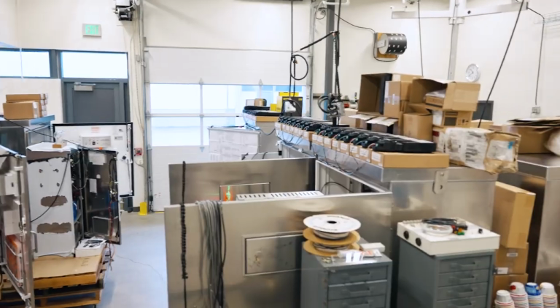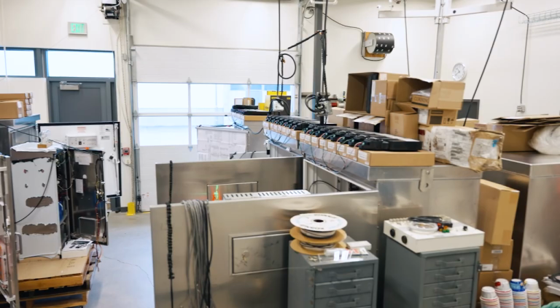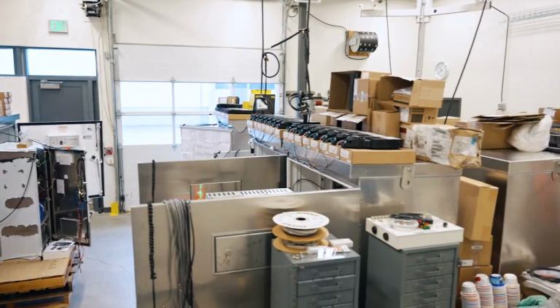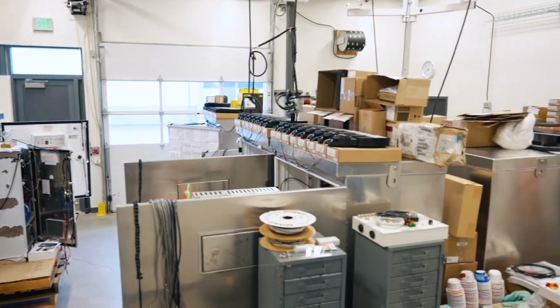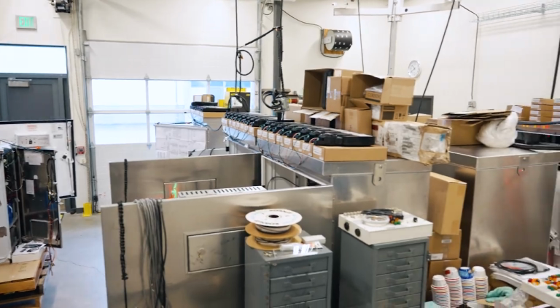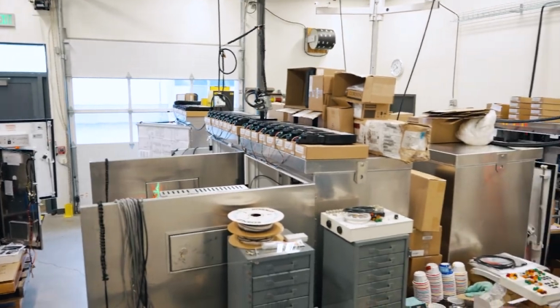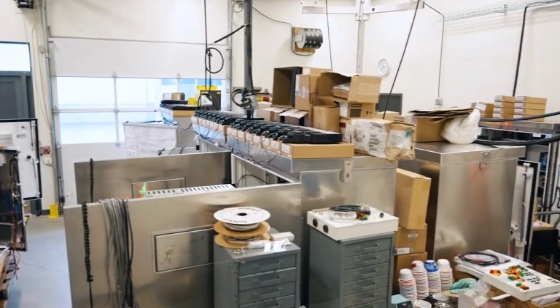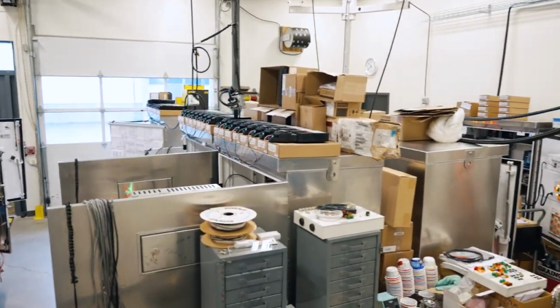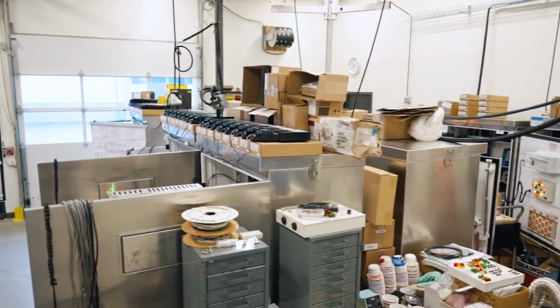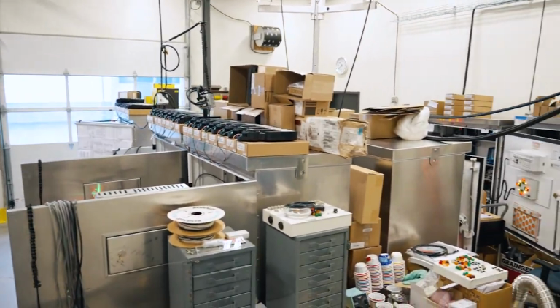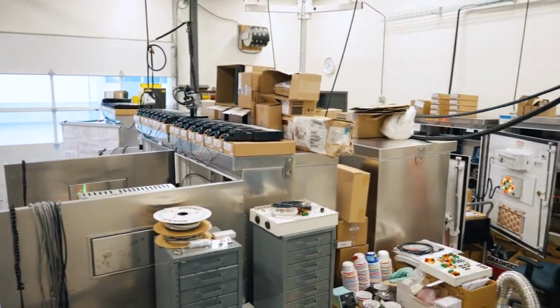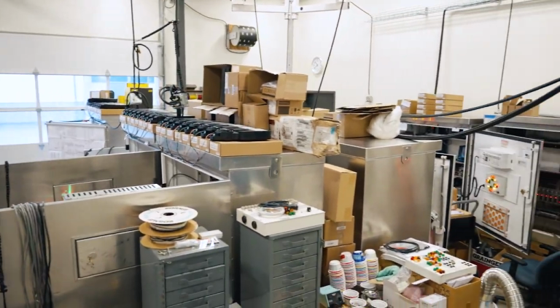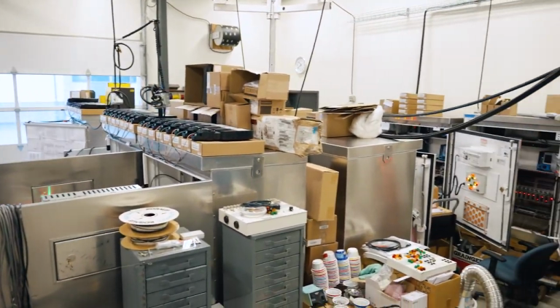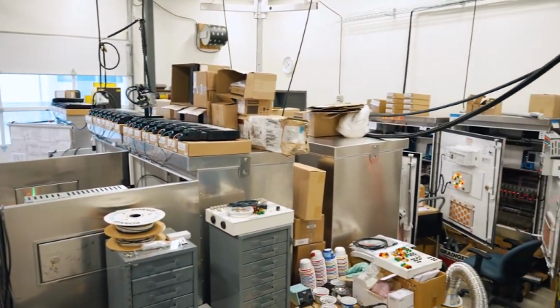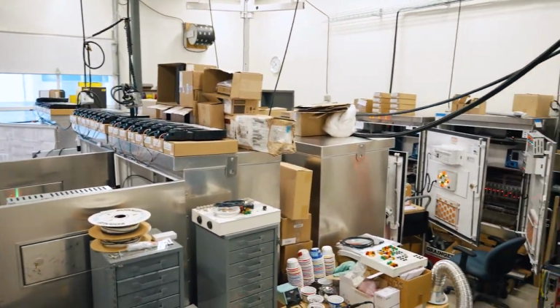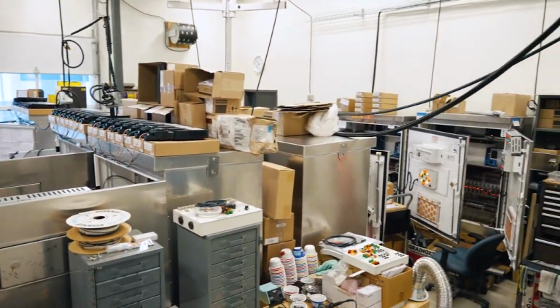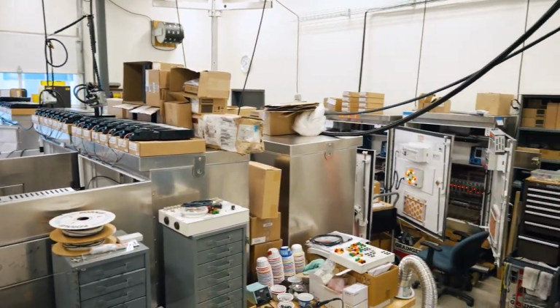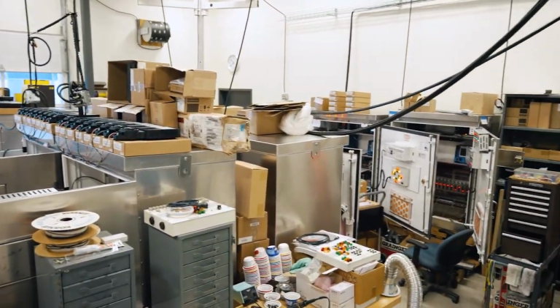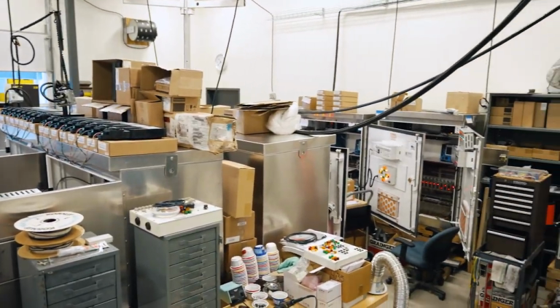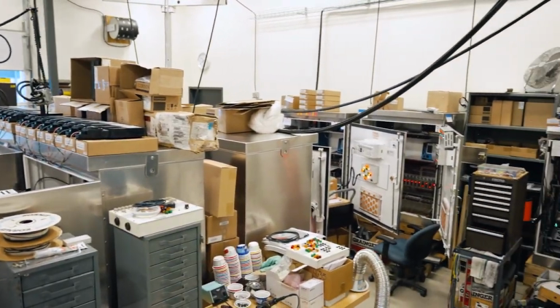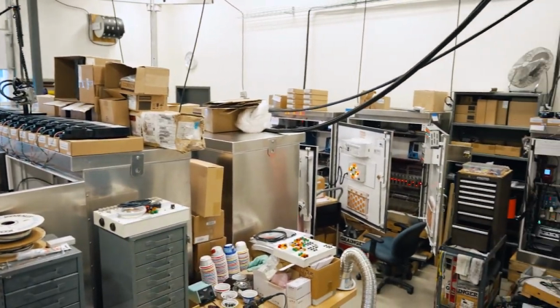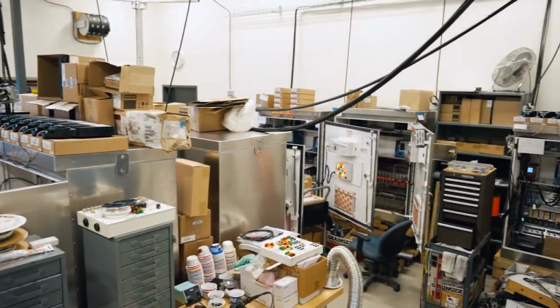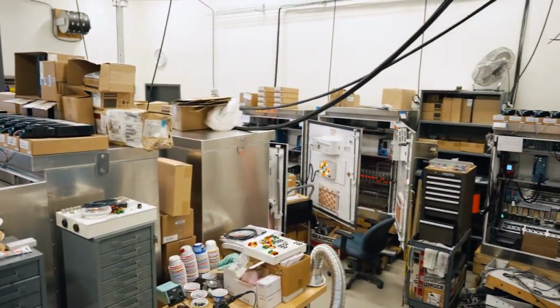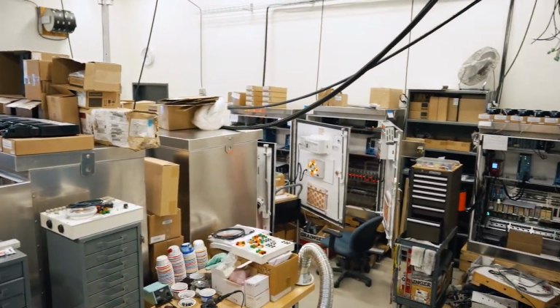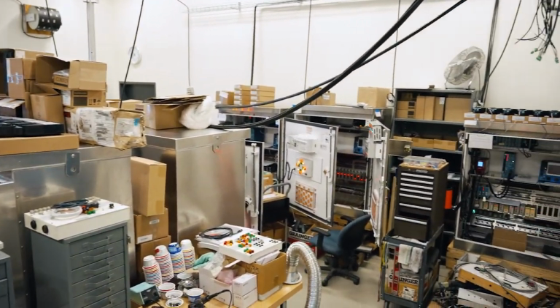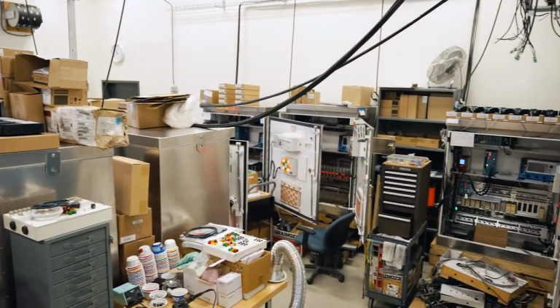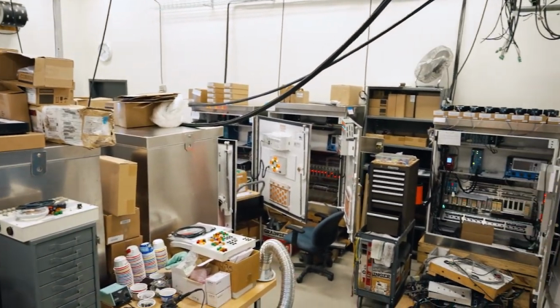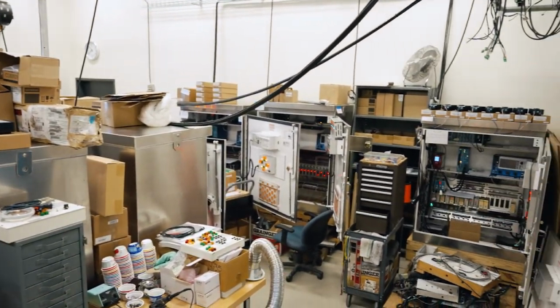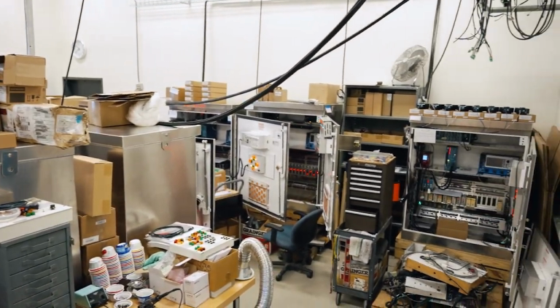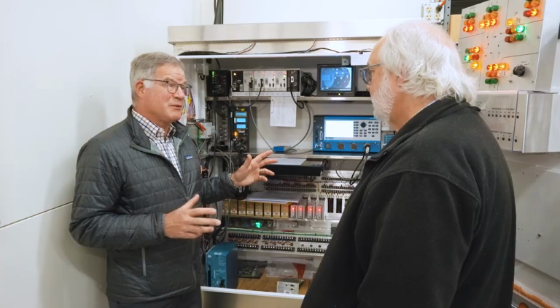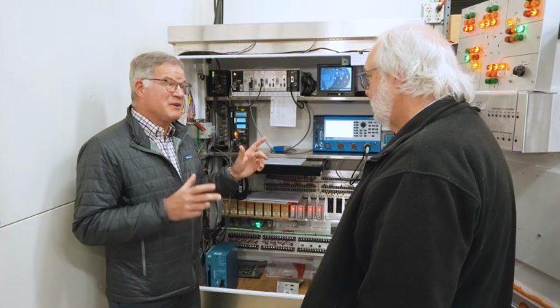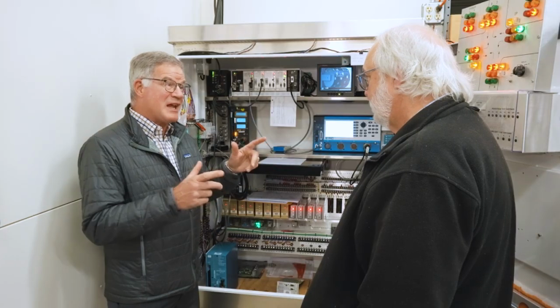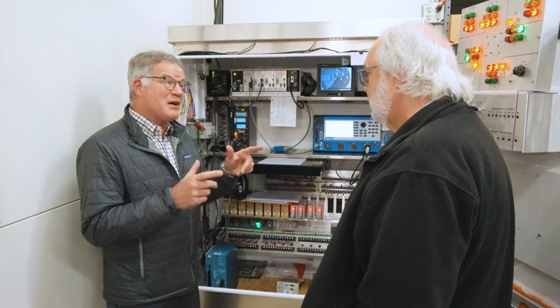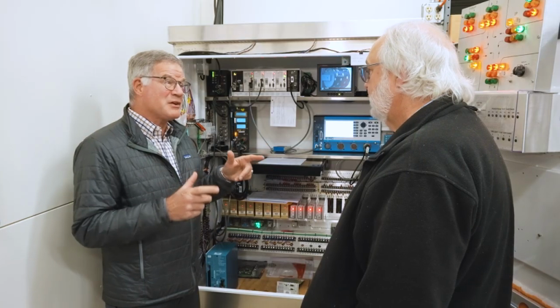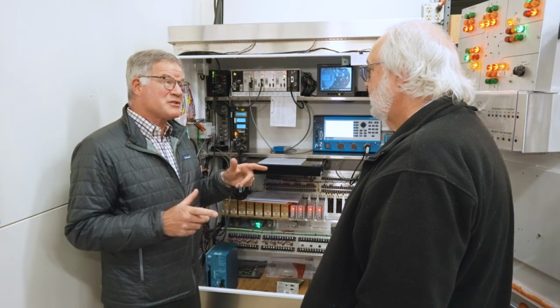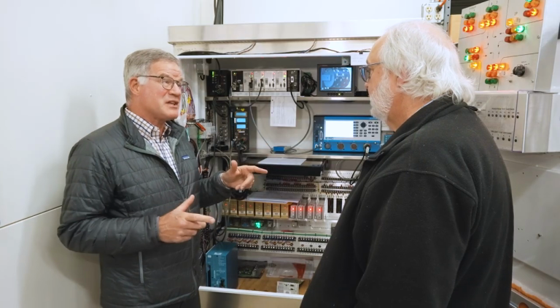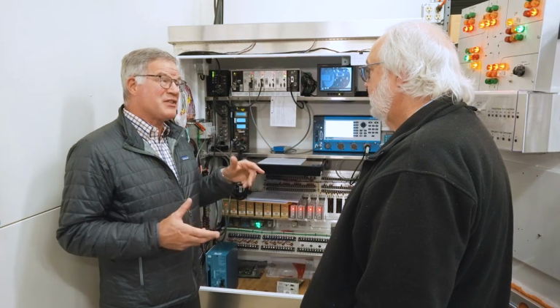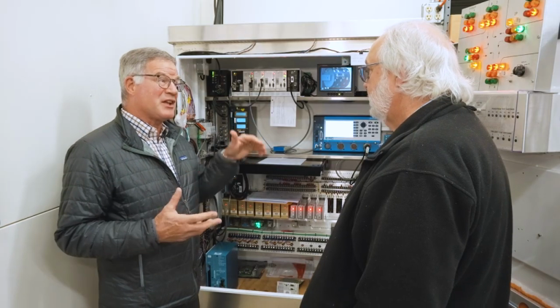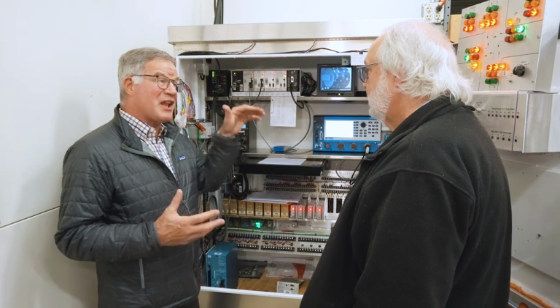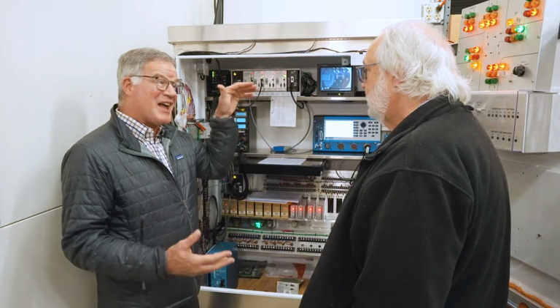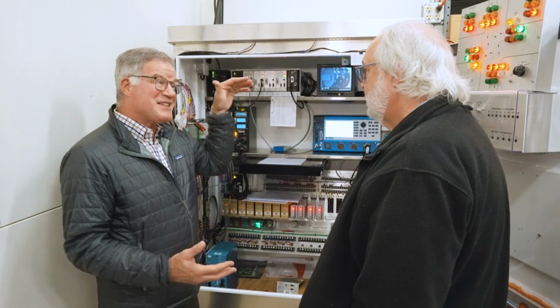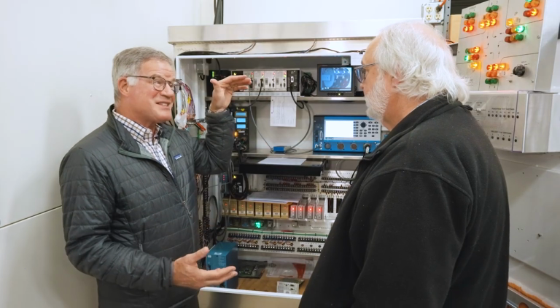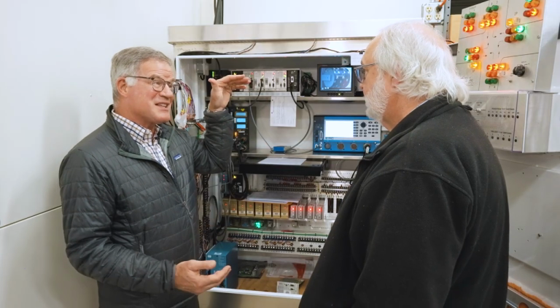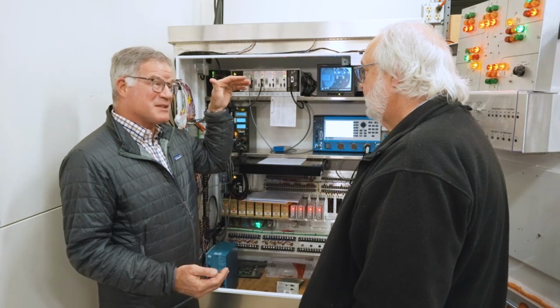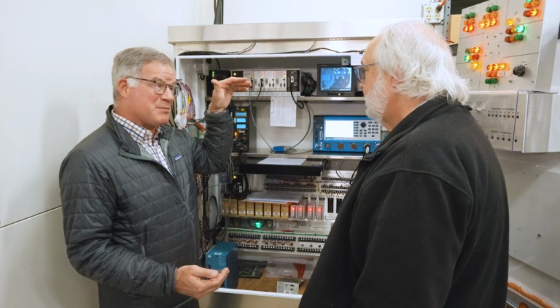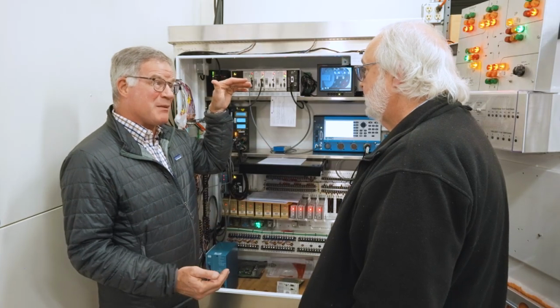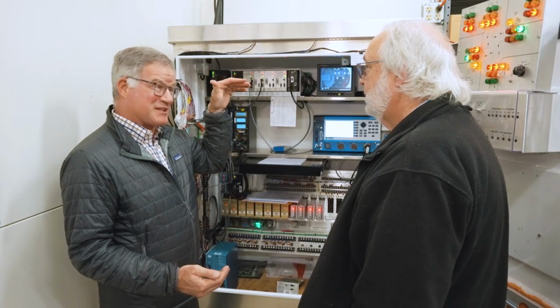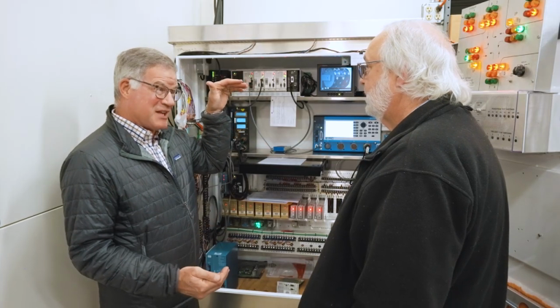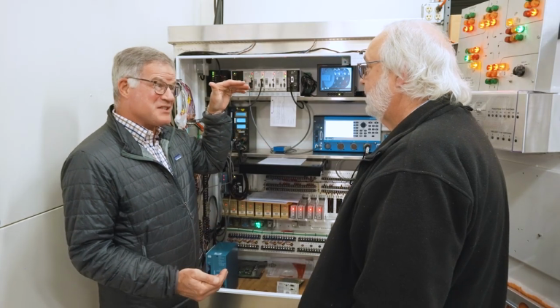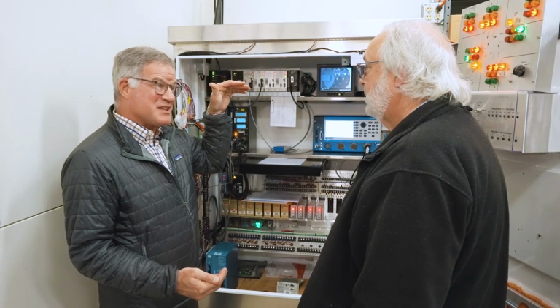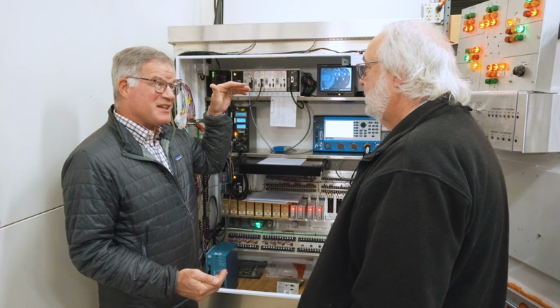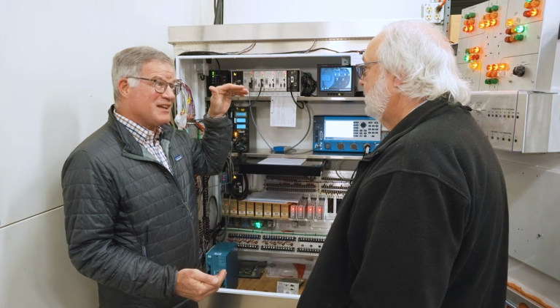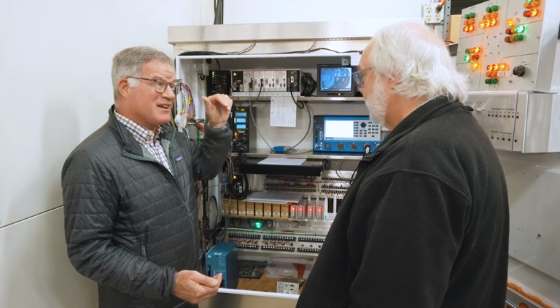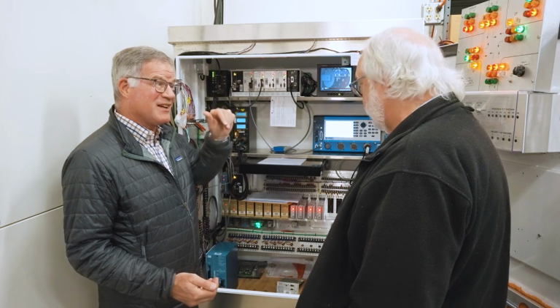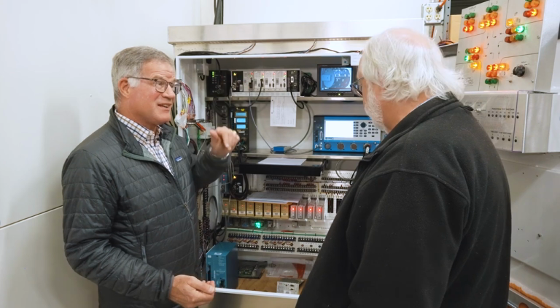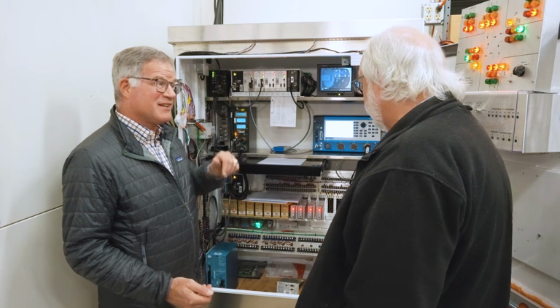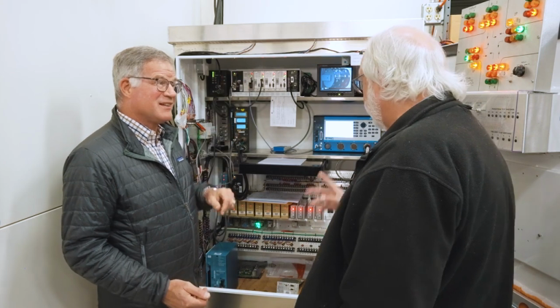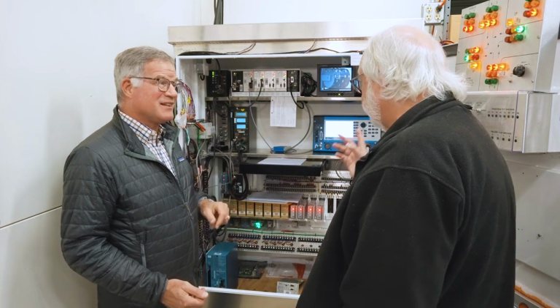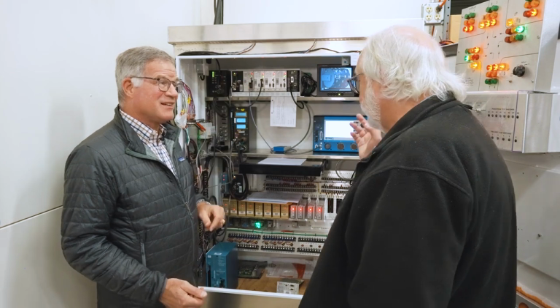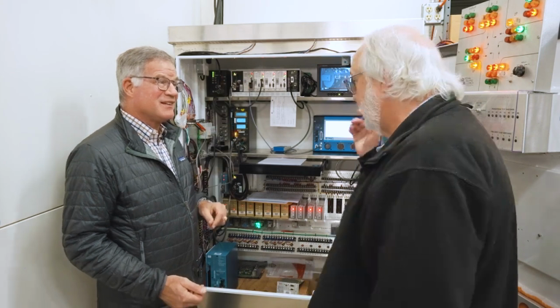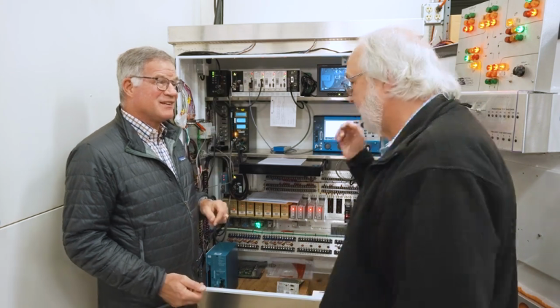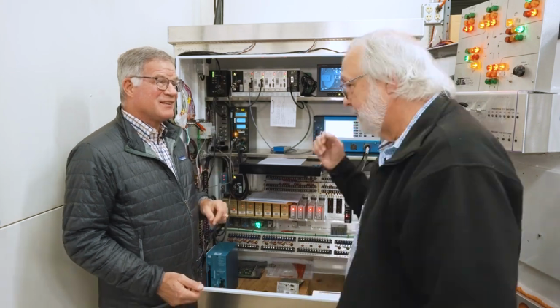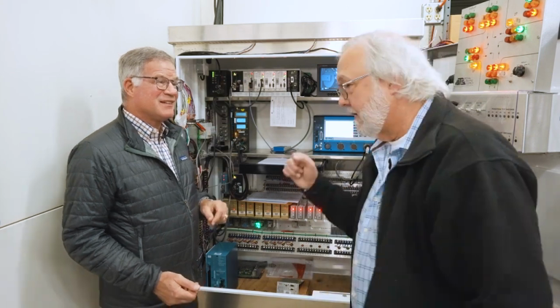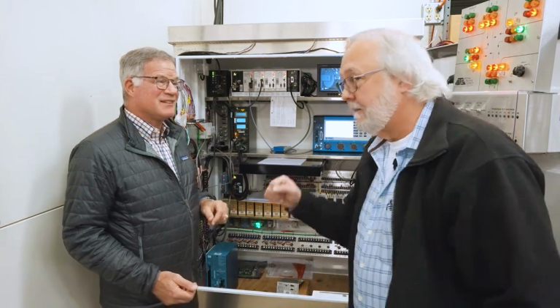So this is all stuff the public doesn't see. Can we now go see the lights that the public does see? Certainly. I have some in the other shop.